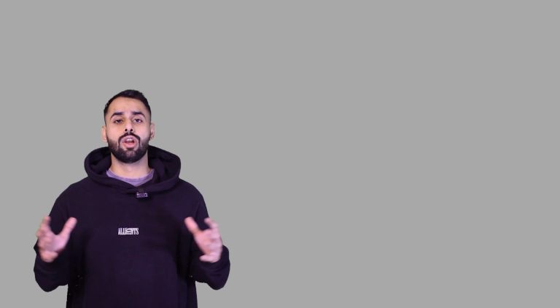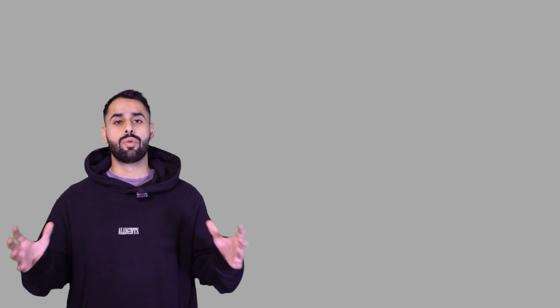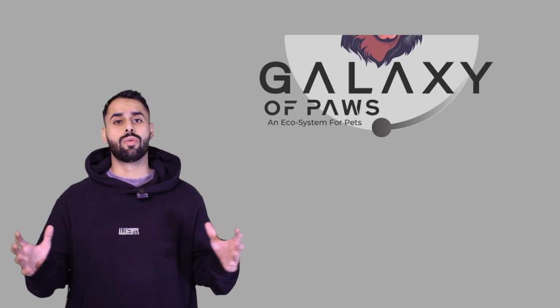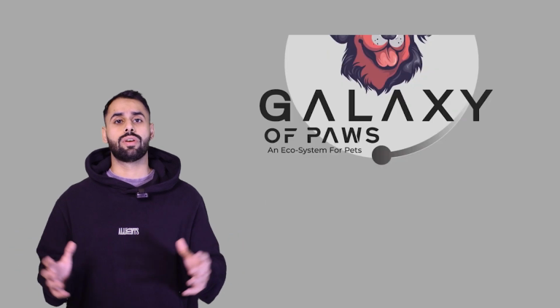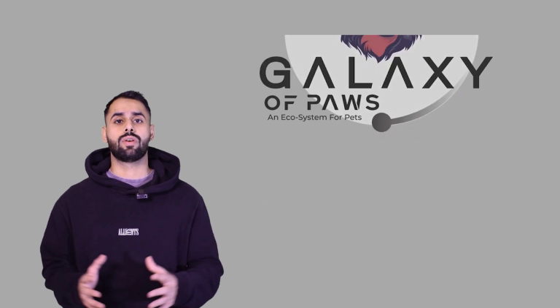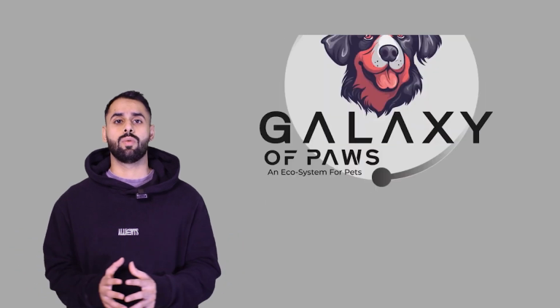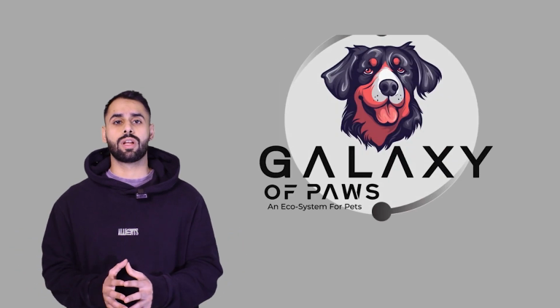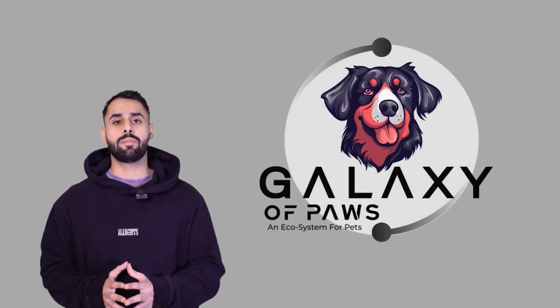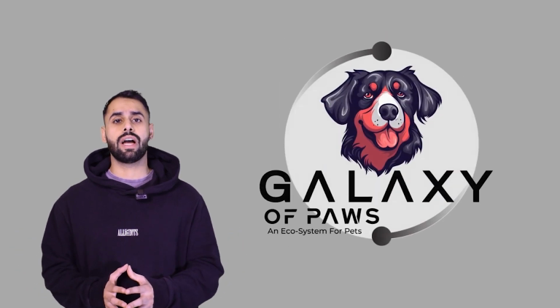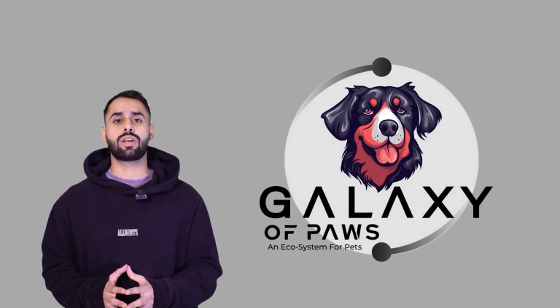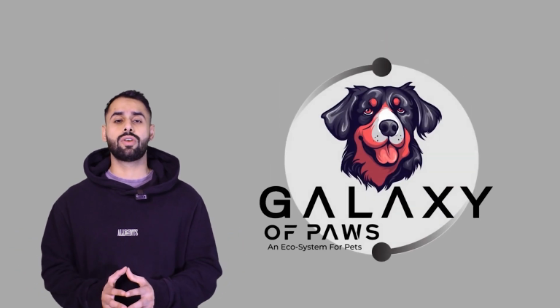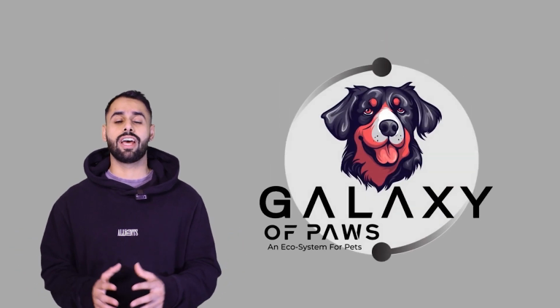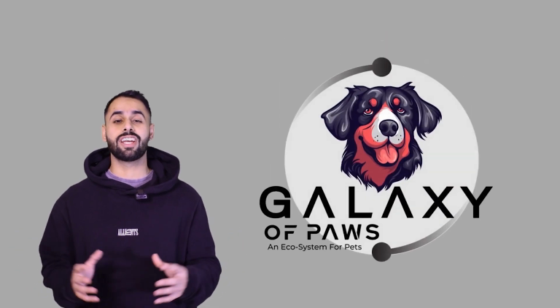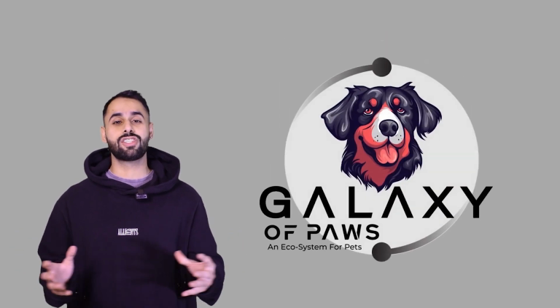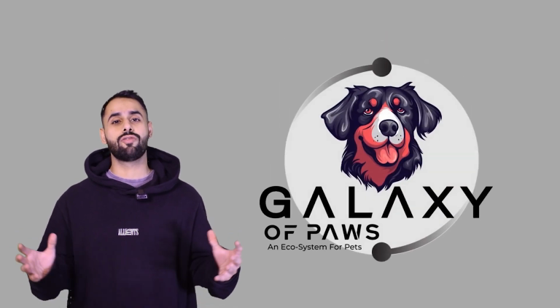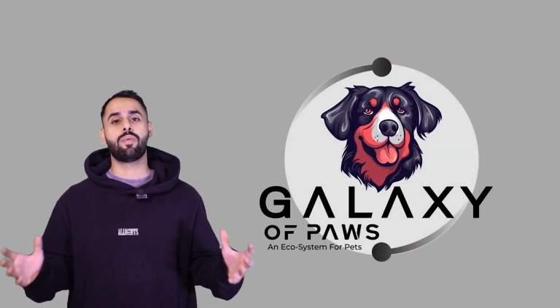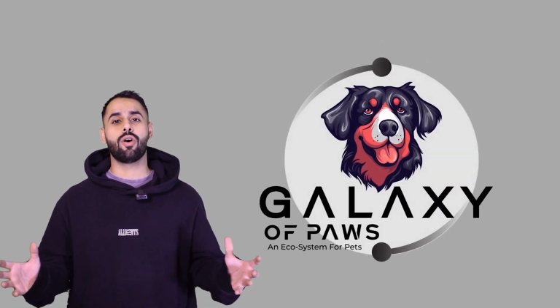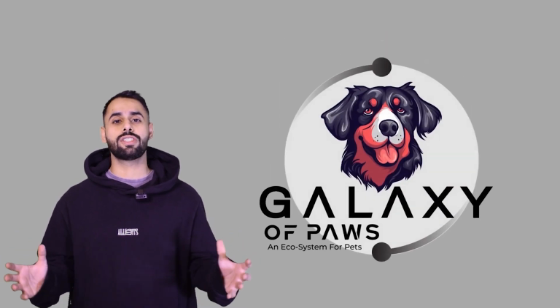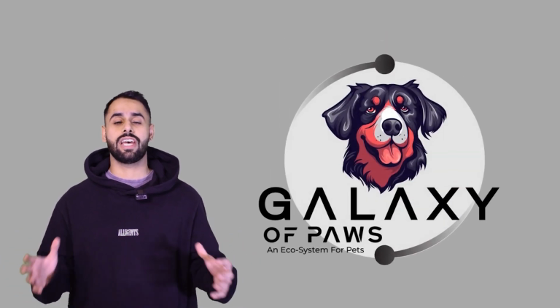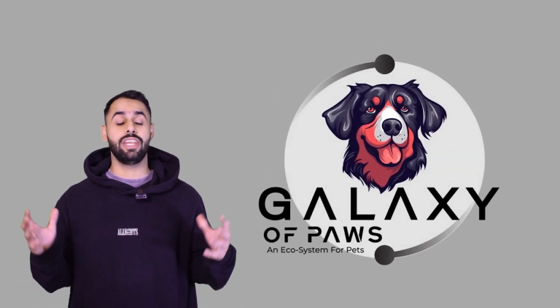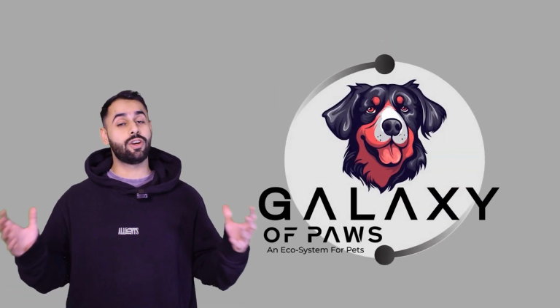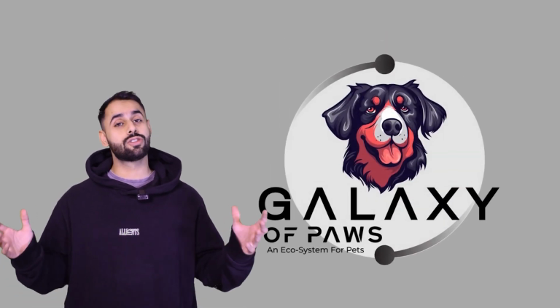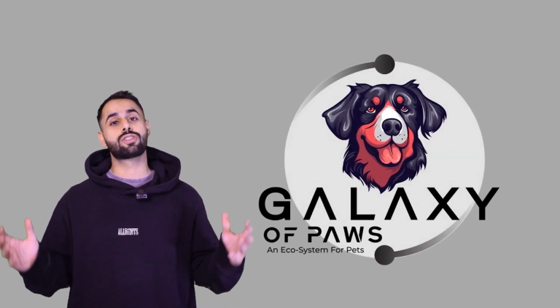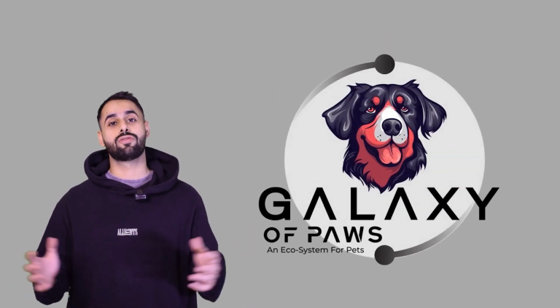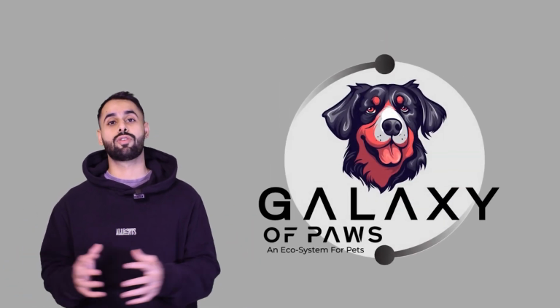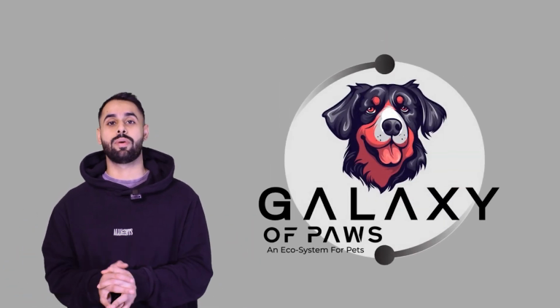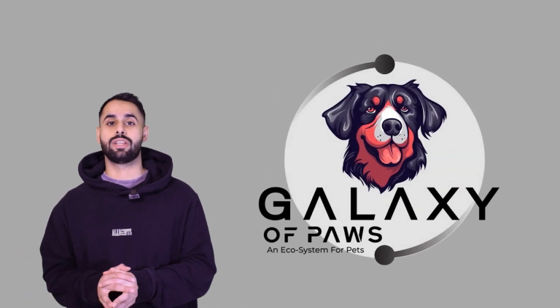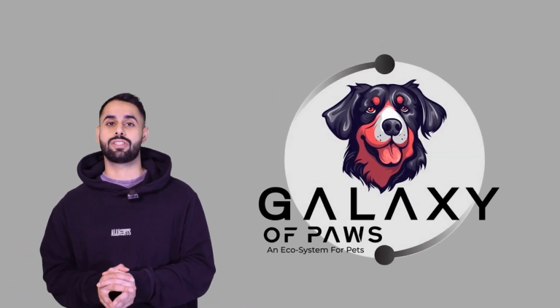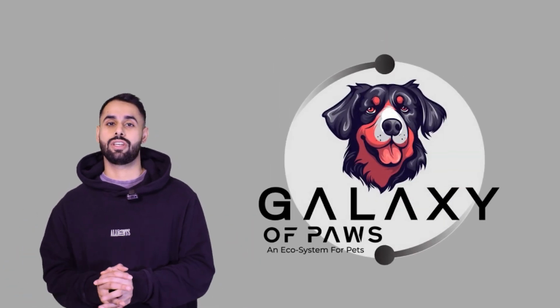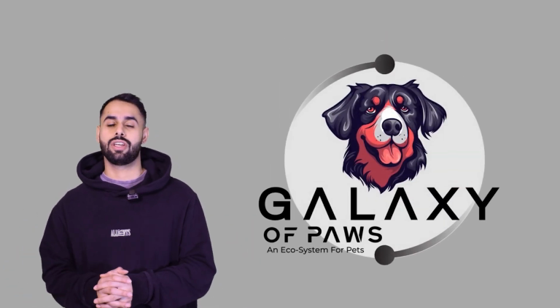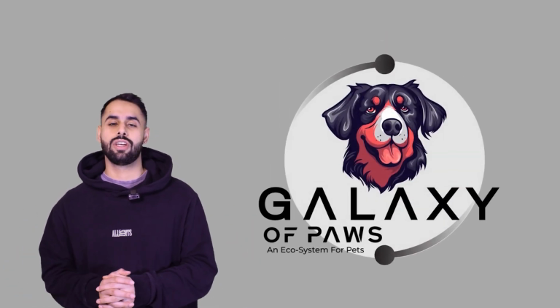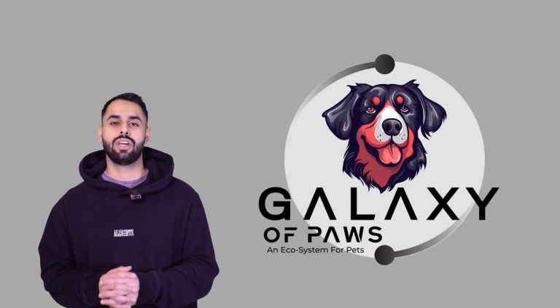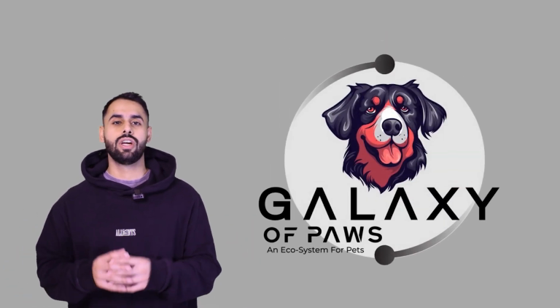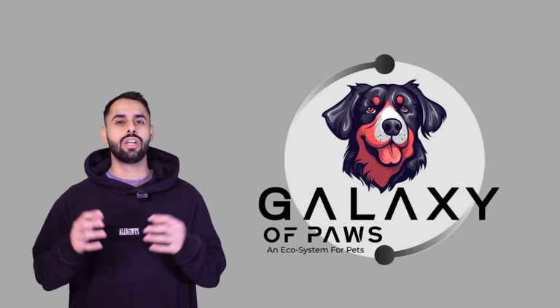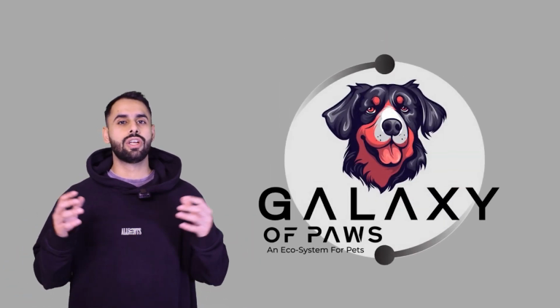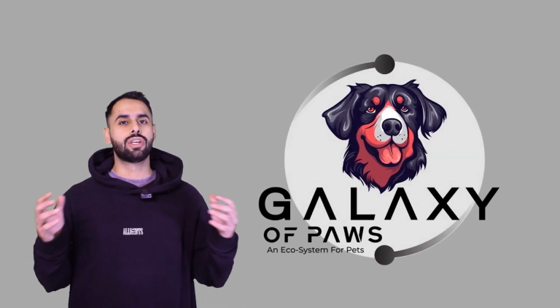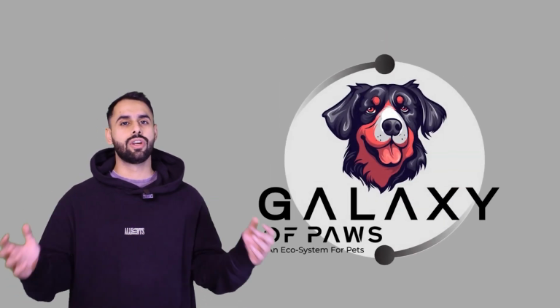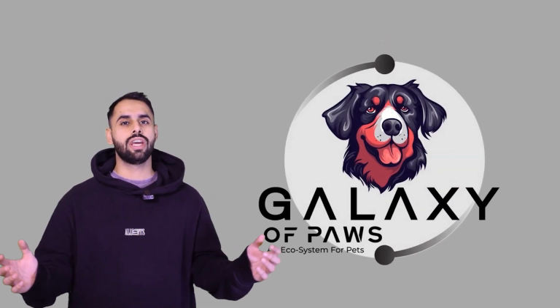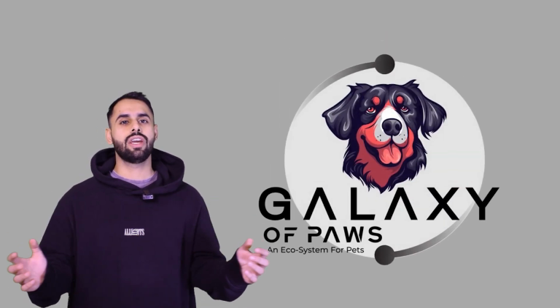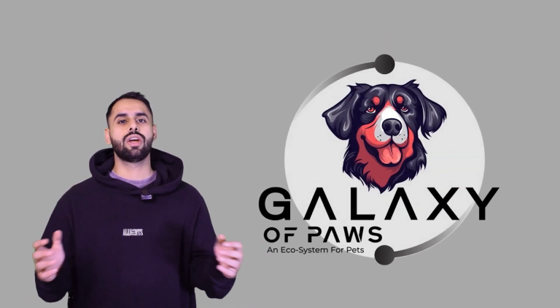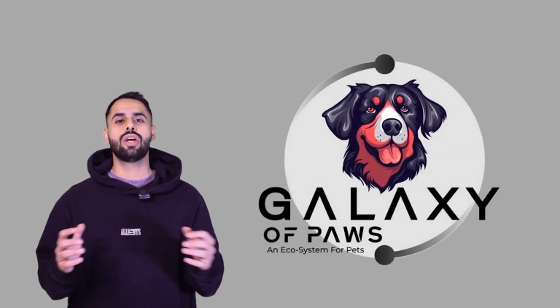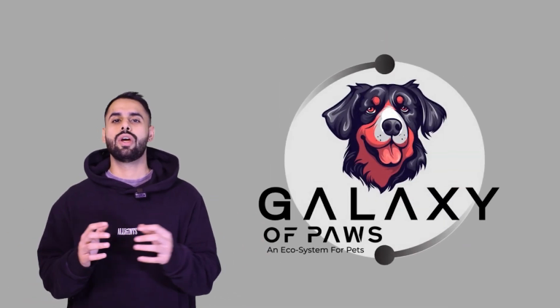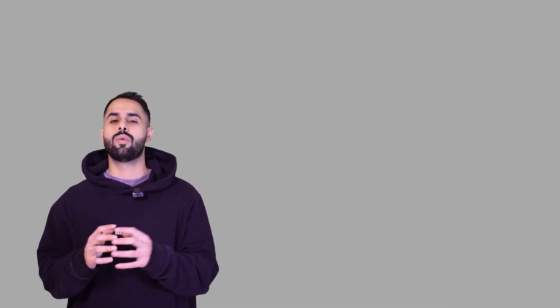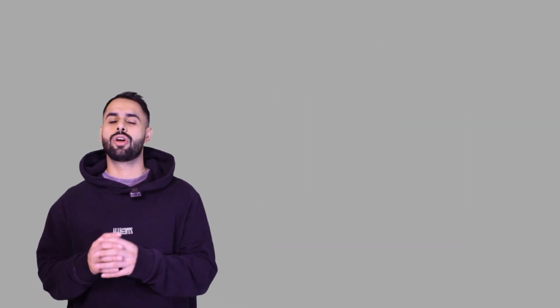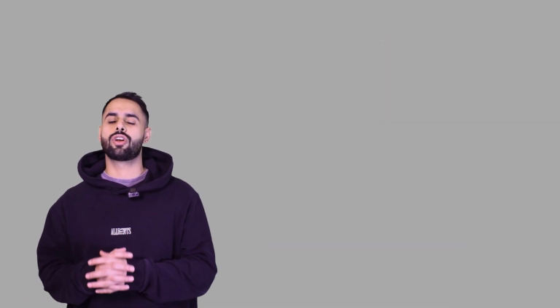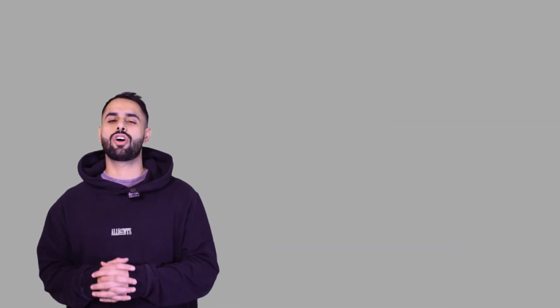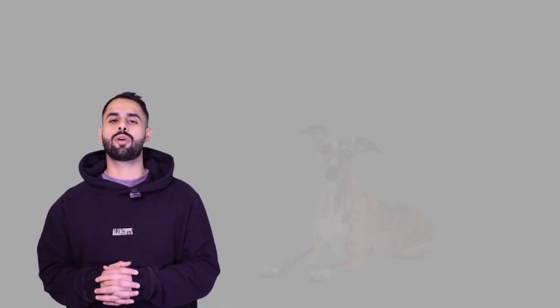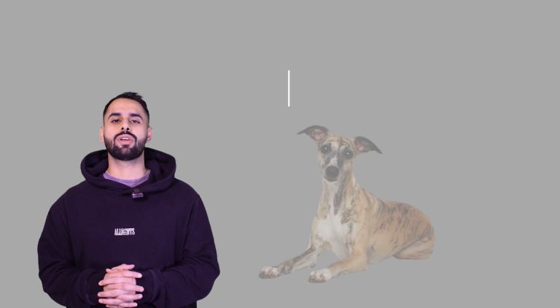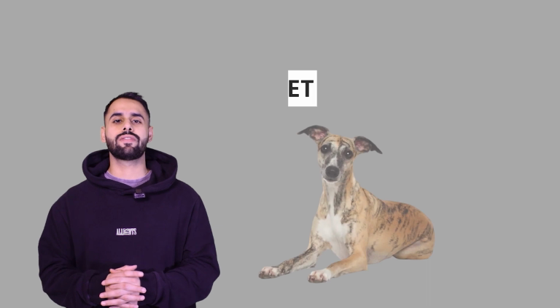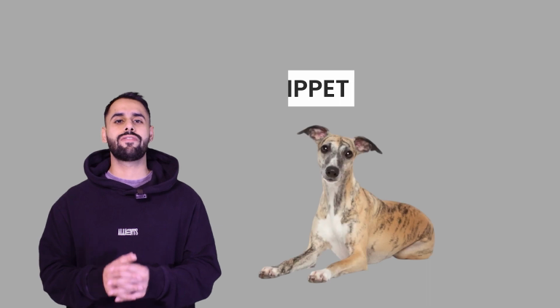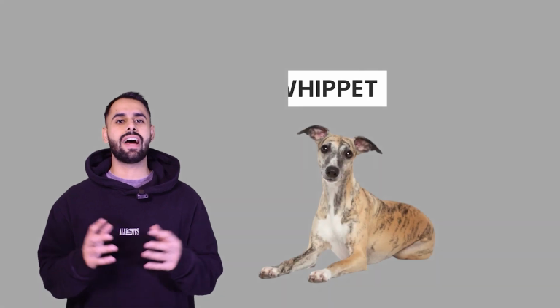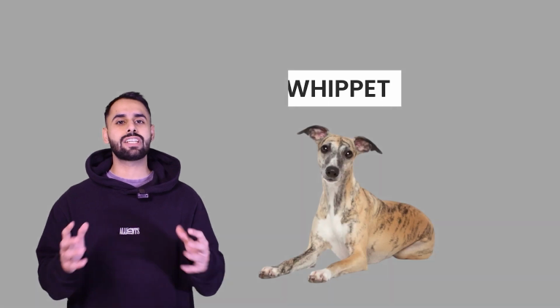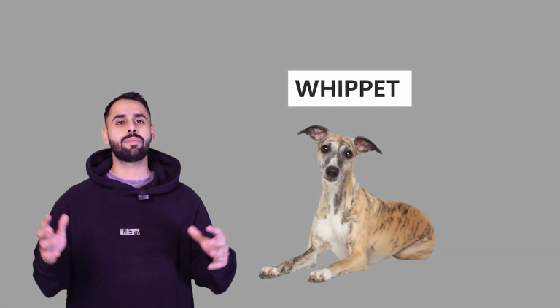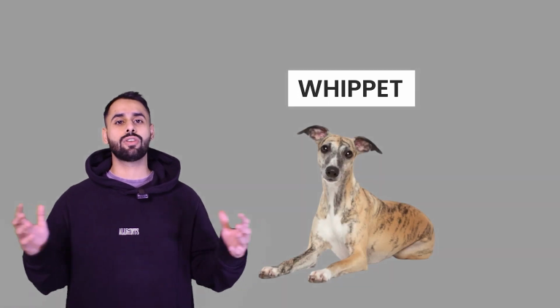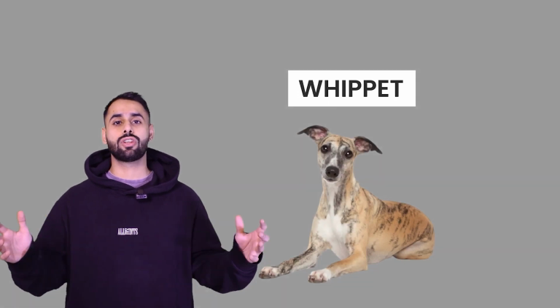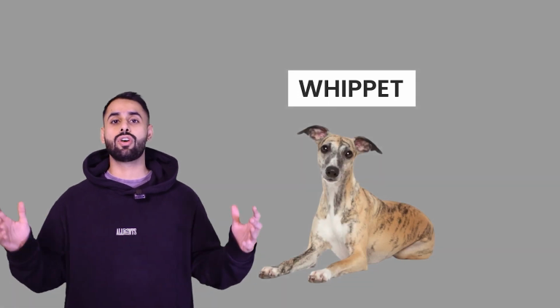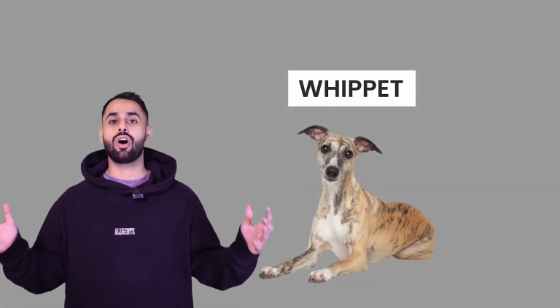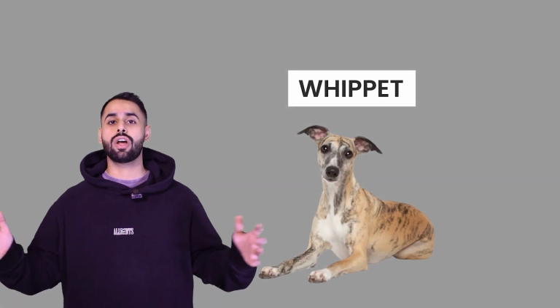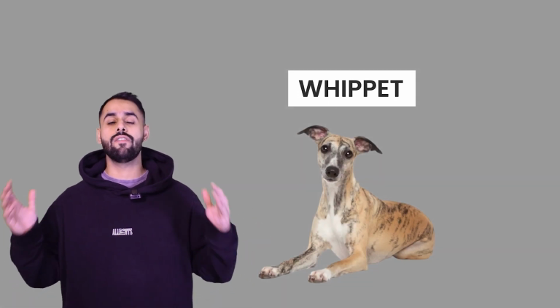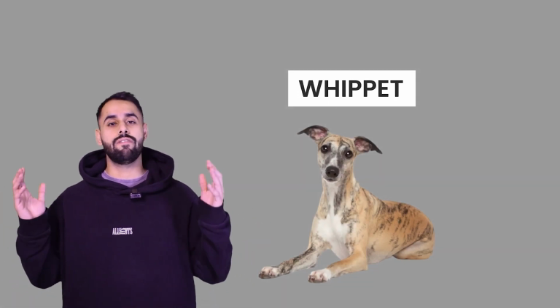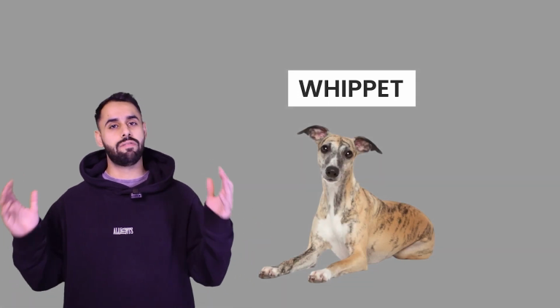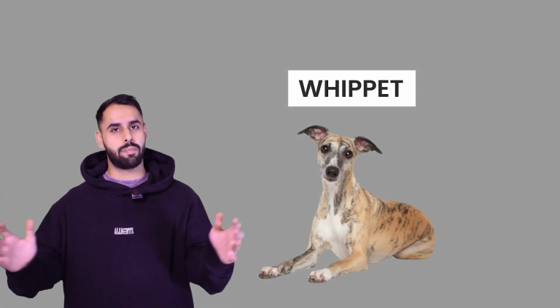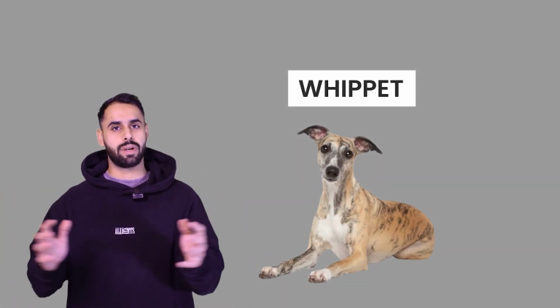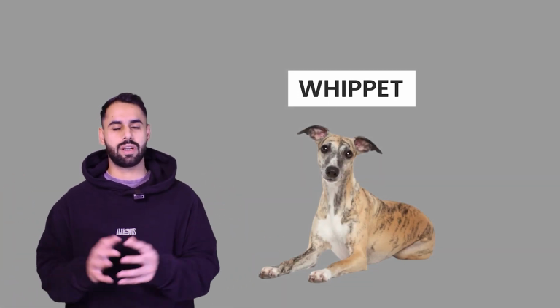Hello everyone, welcome back to Galaxy of Fawz, an ecosystem for pets. Today, we're going to talk about the facts about the dog, the Whippet.